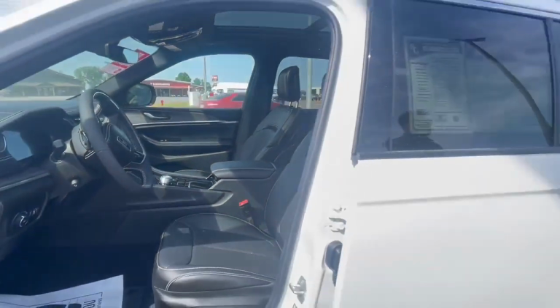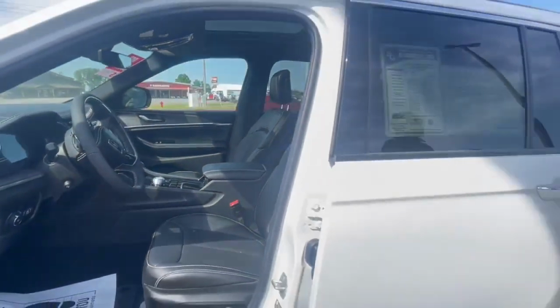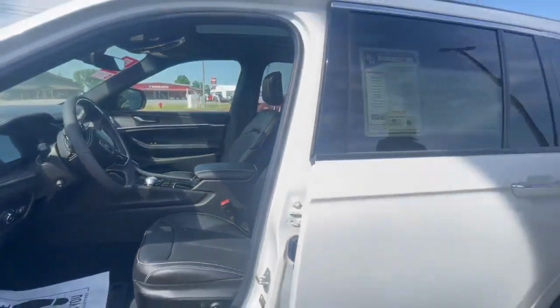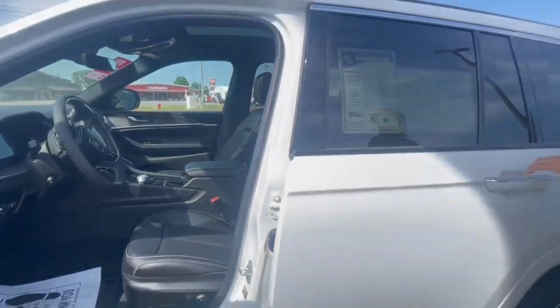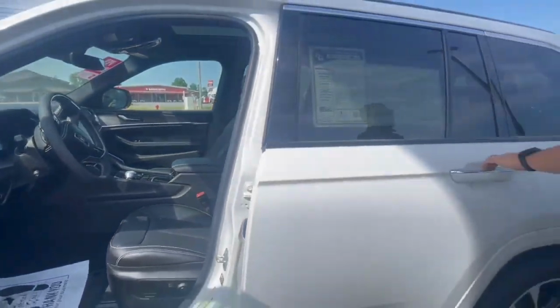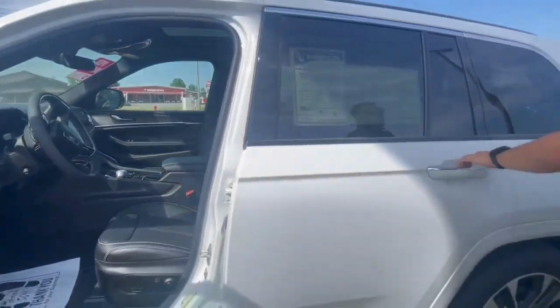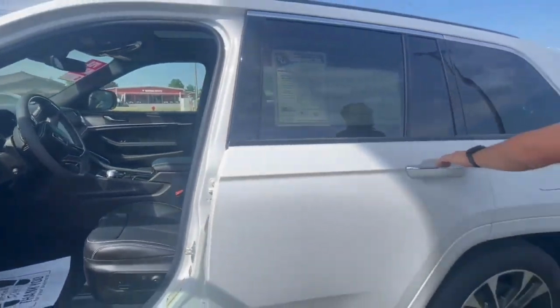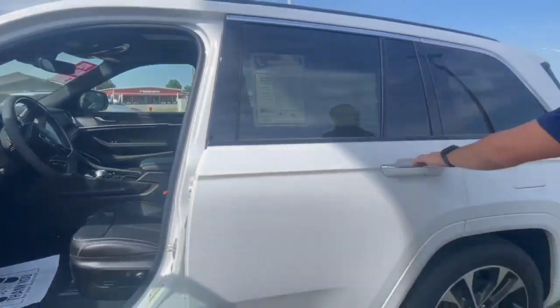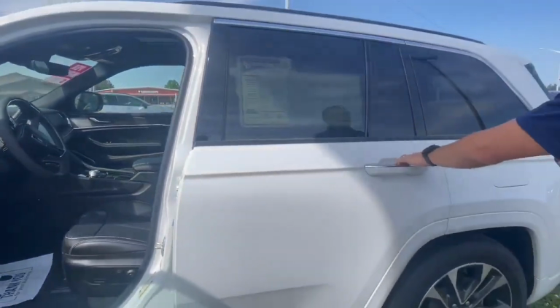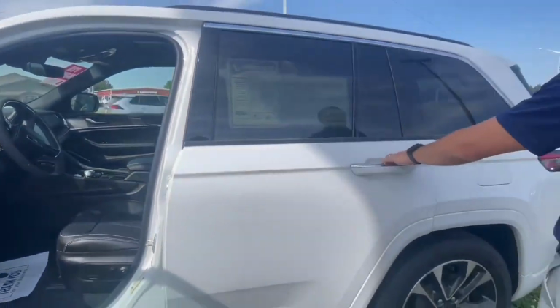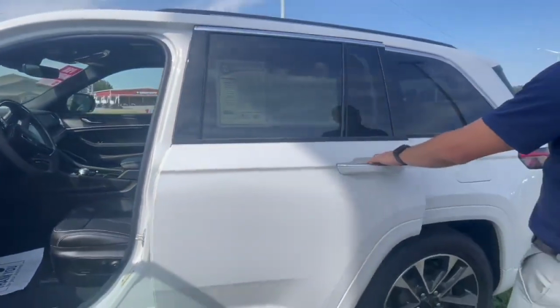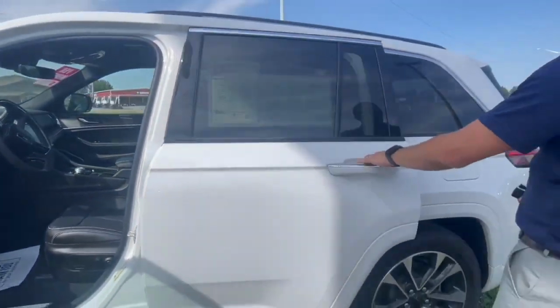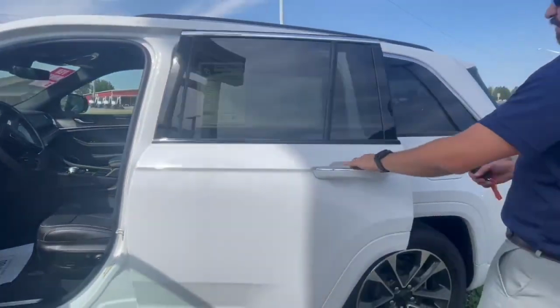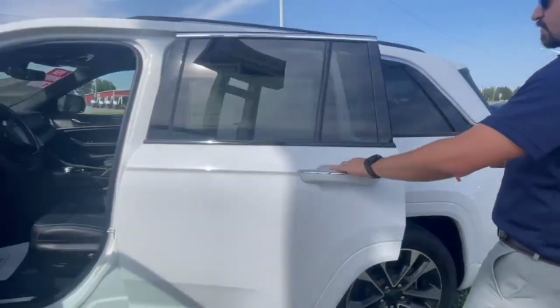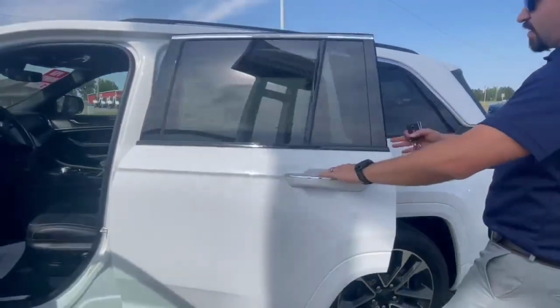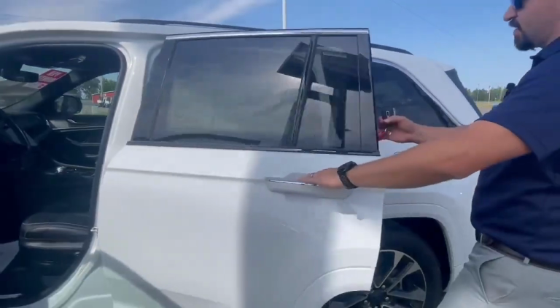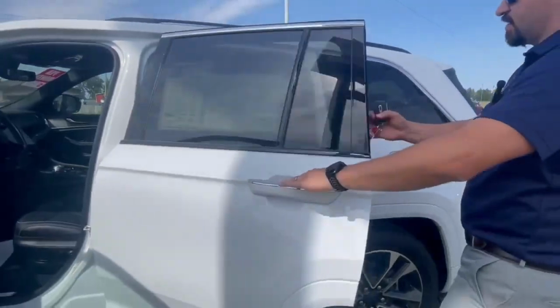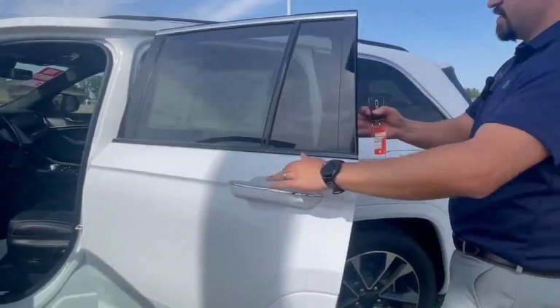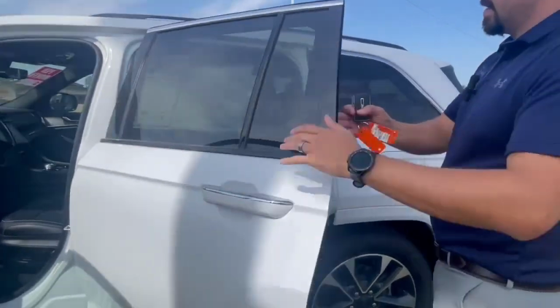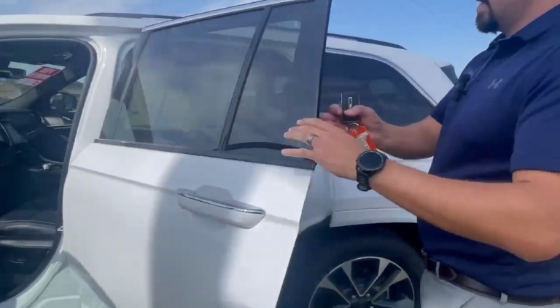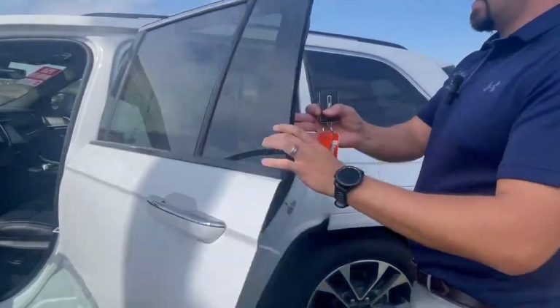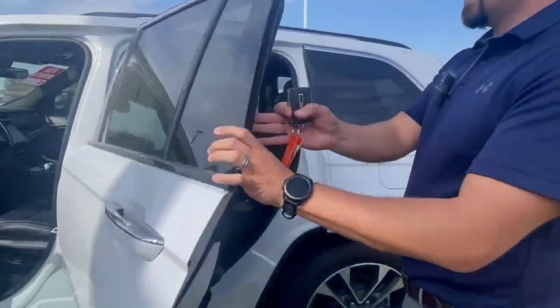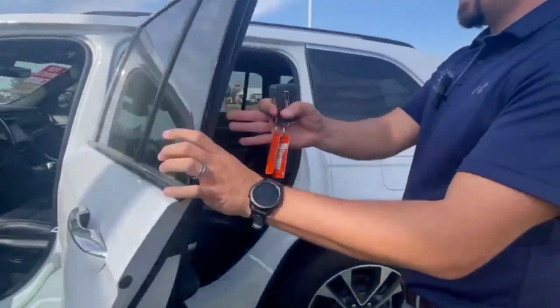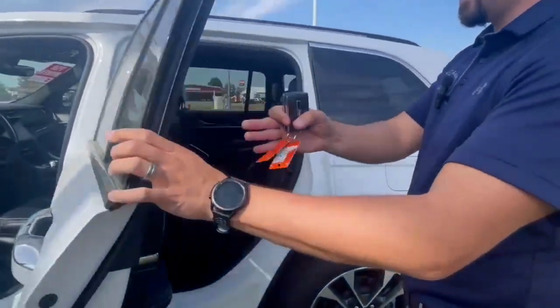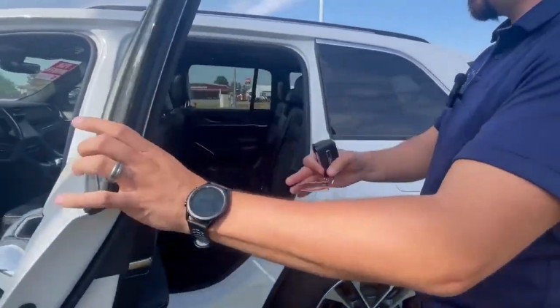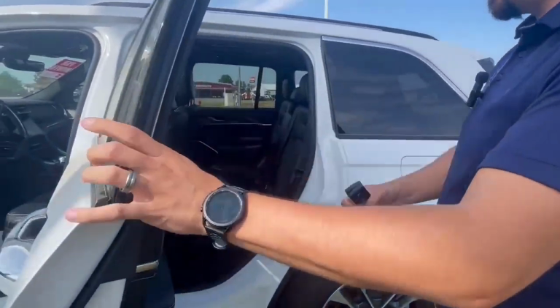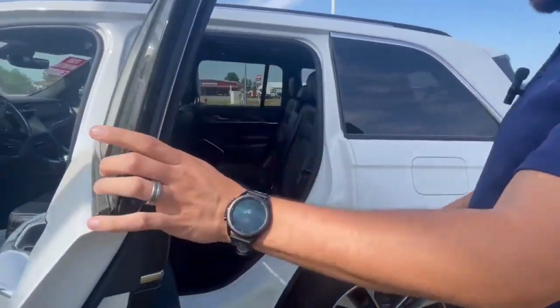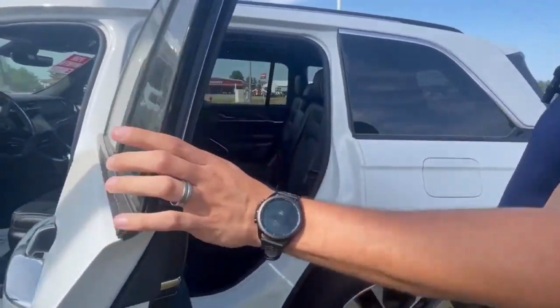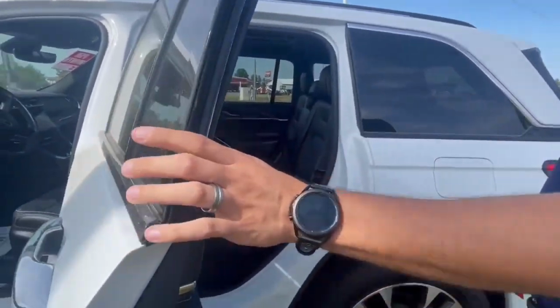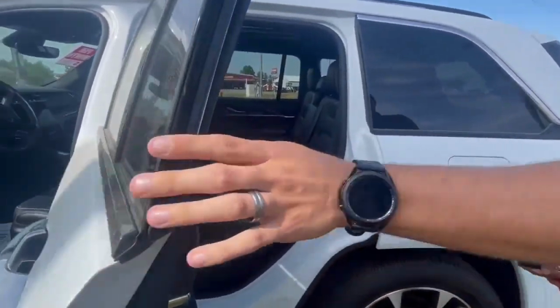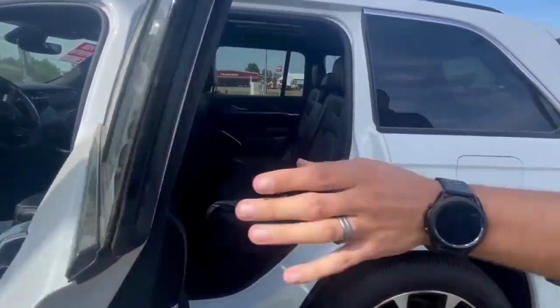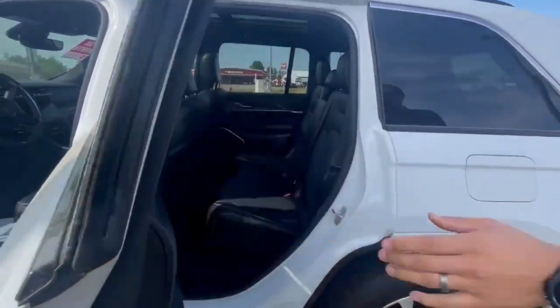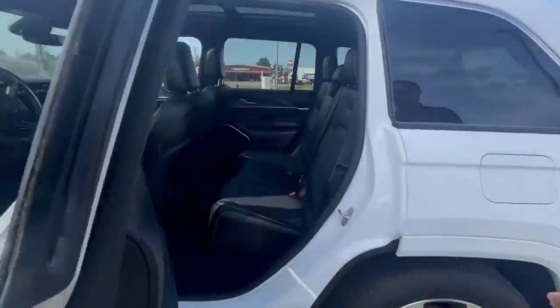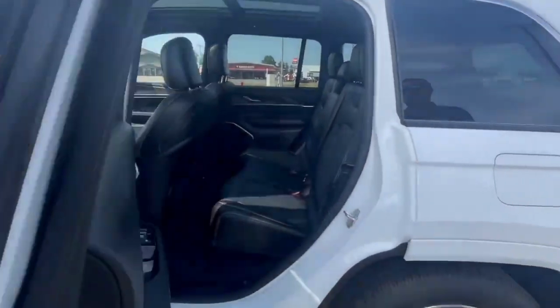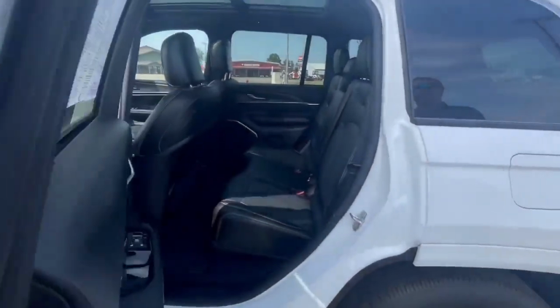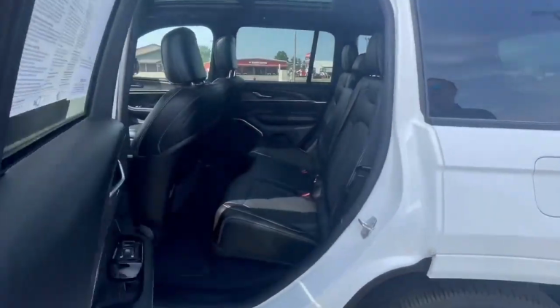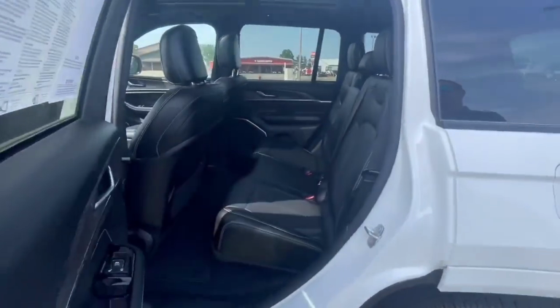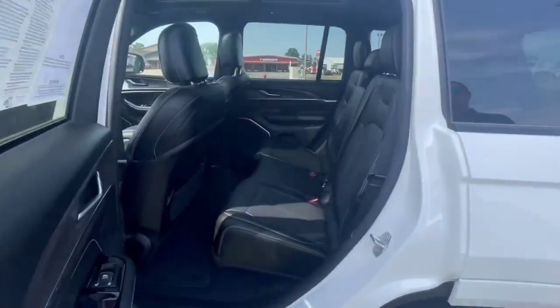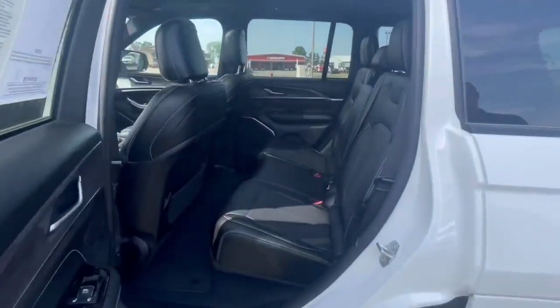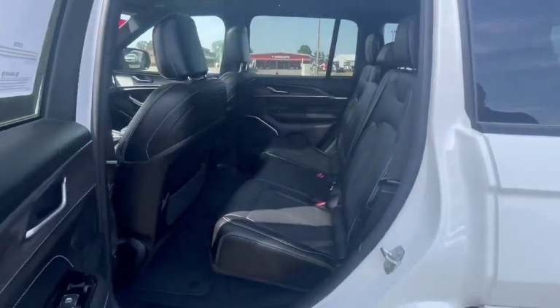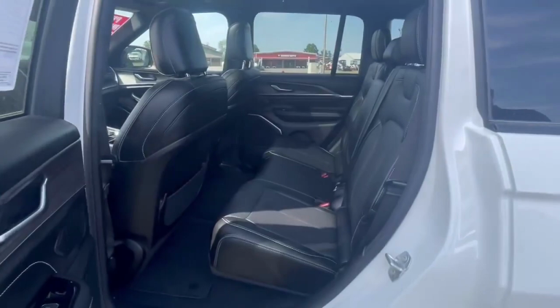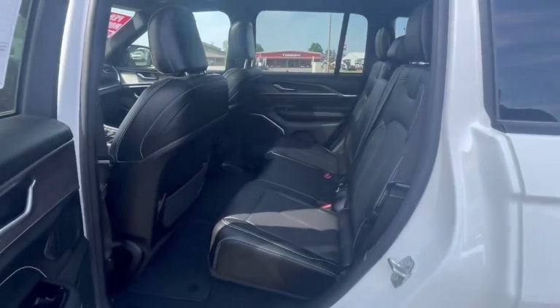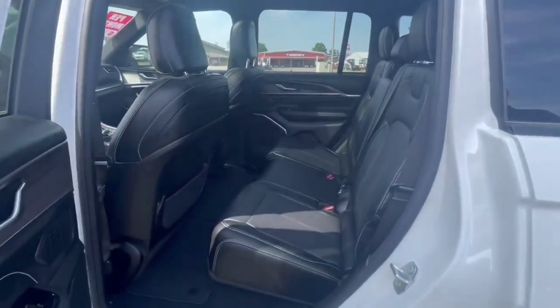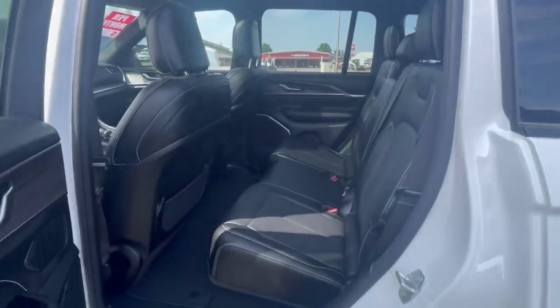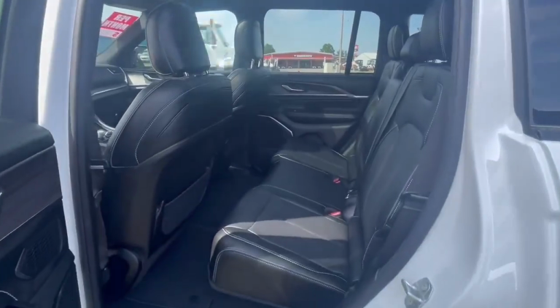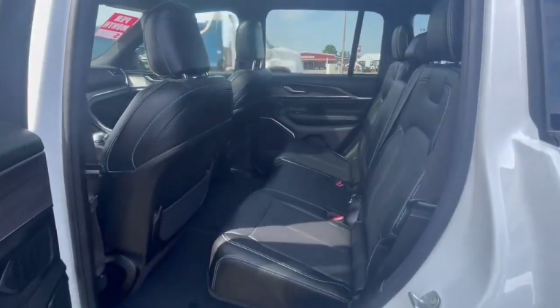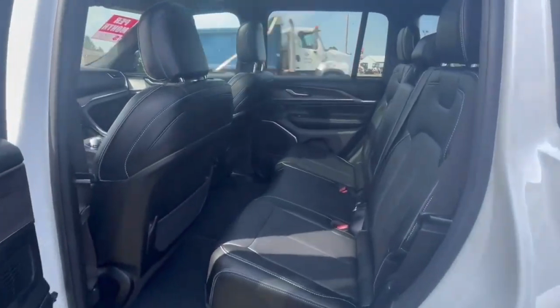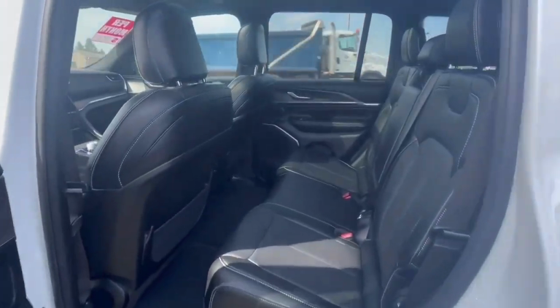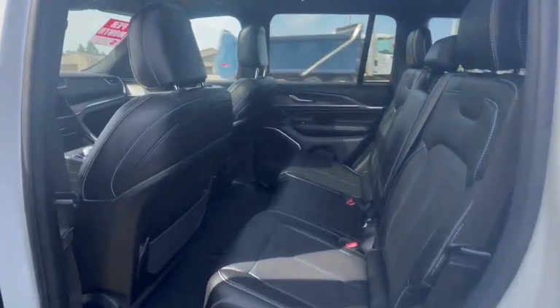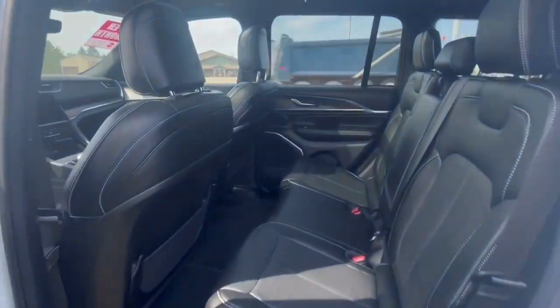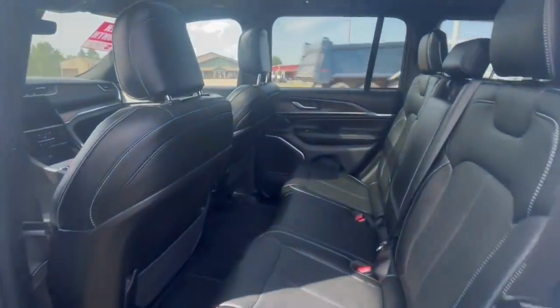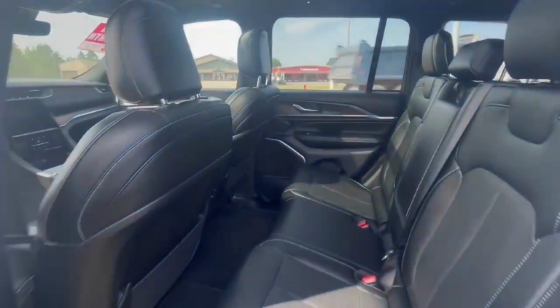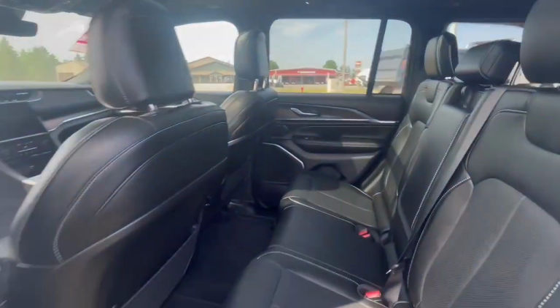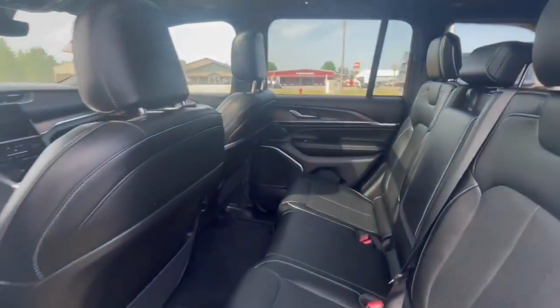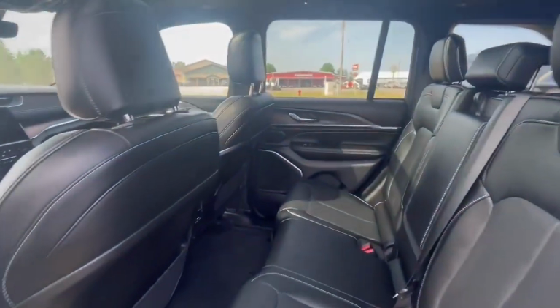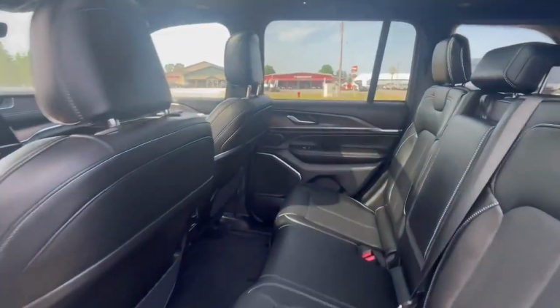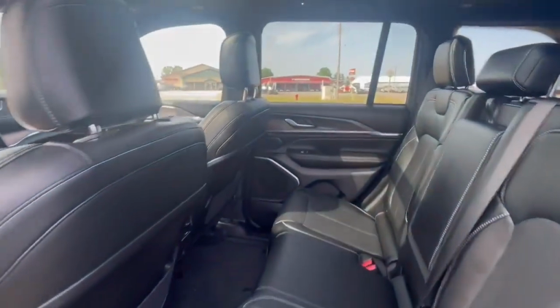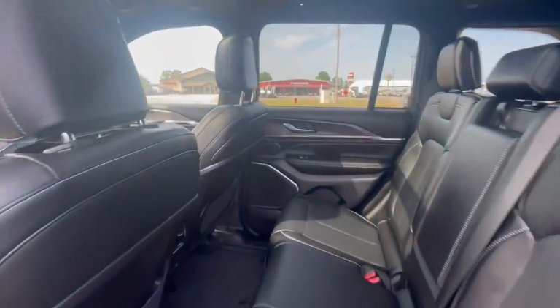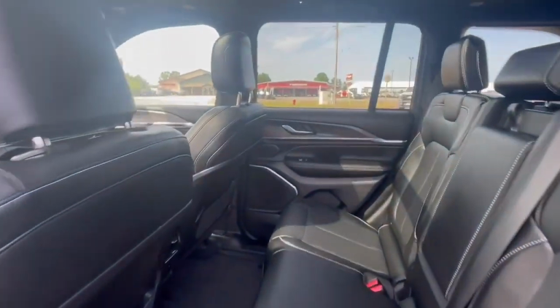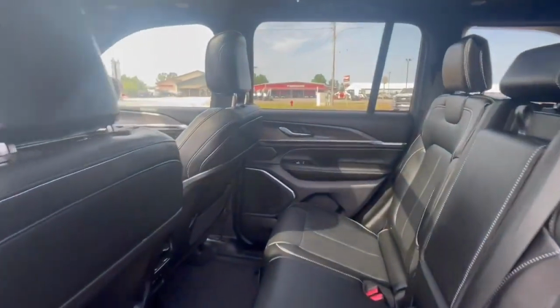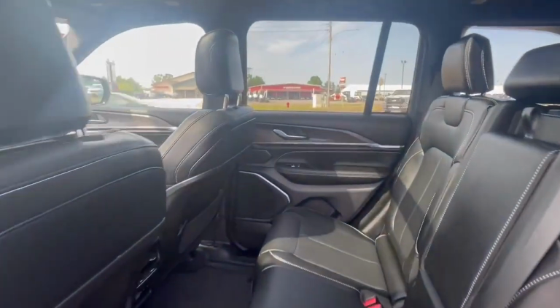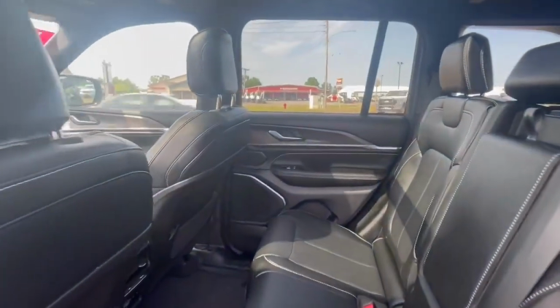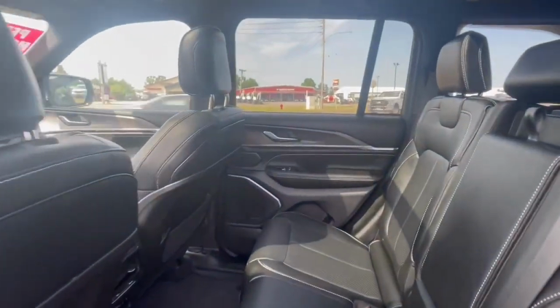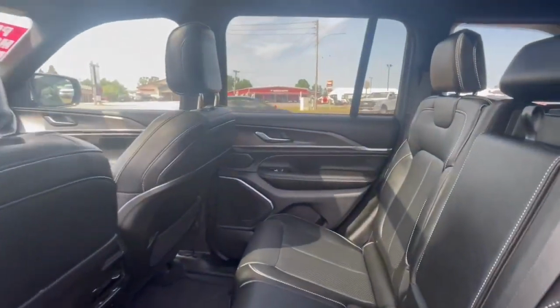Let's take a look in the second row here quick. Now in the second row, again, you do have plenty of legroom. They do have dual heated seats.